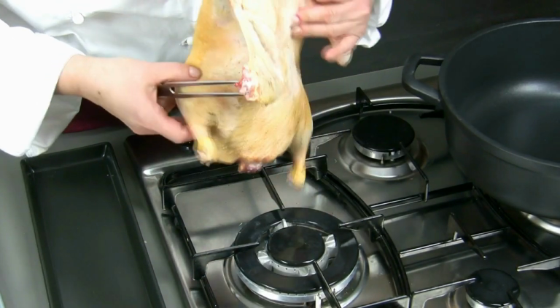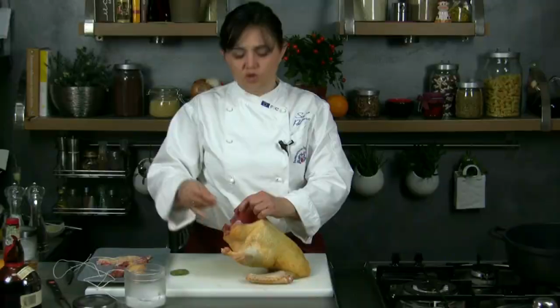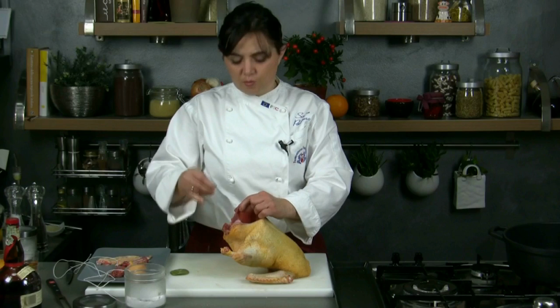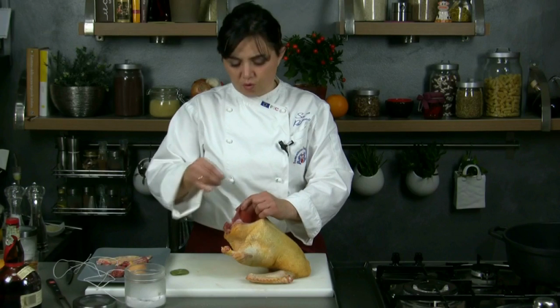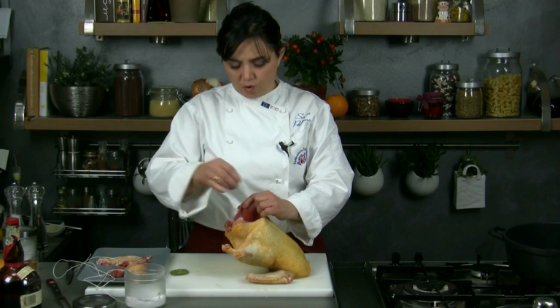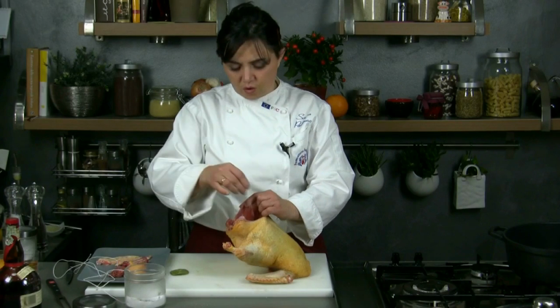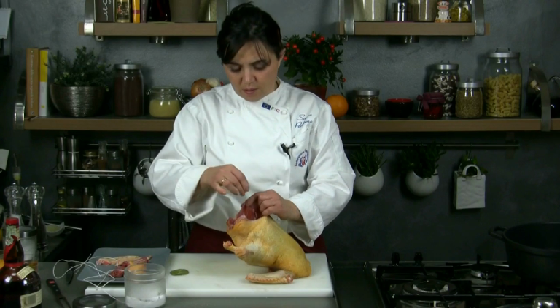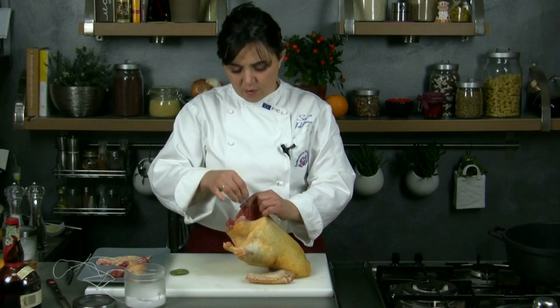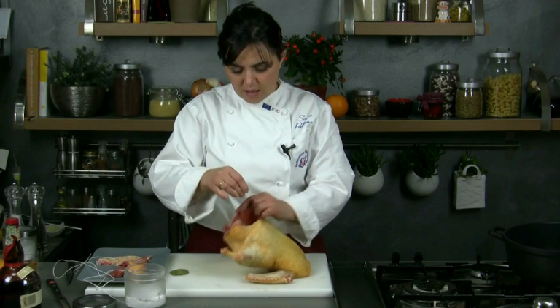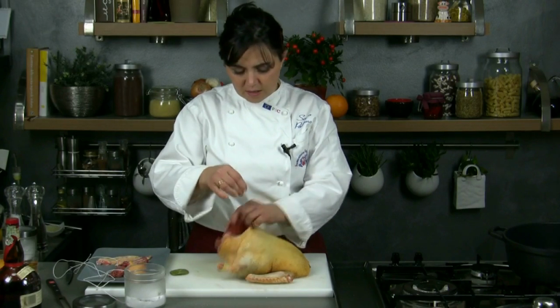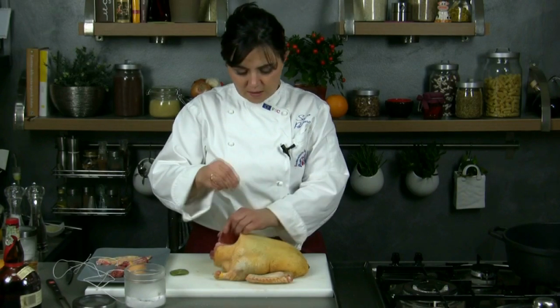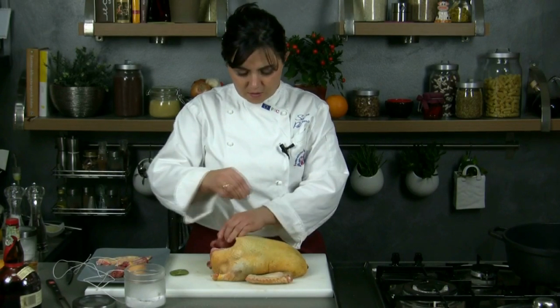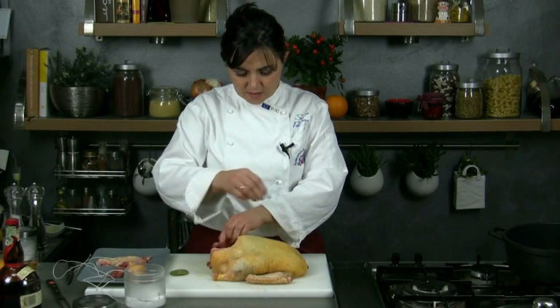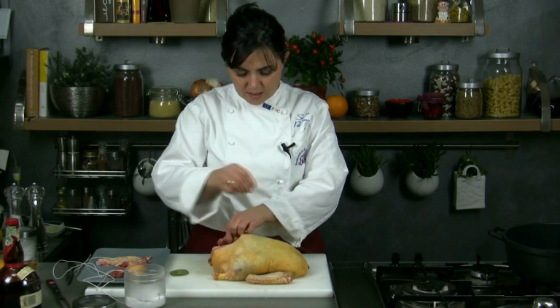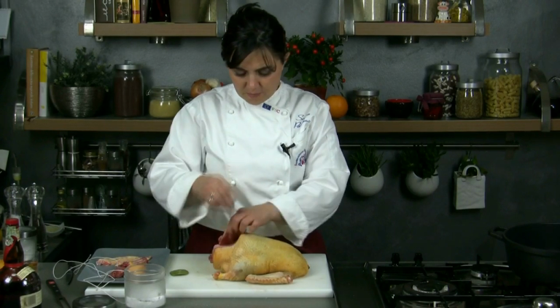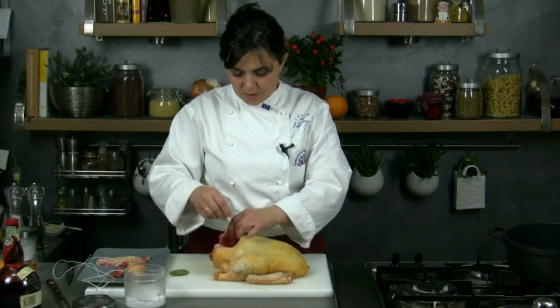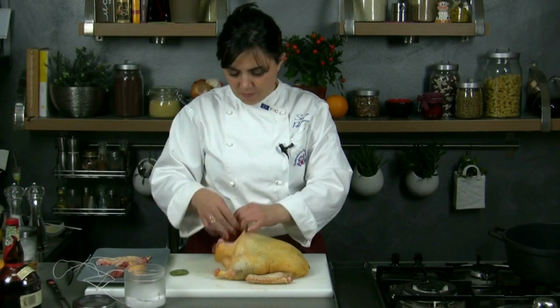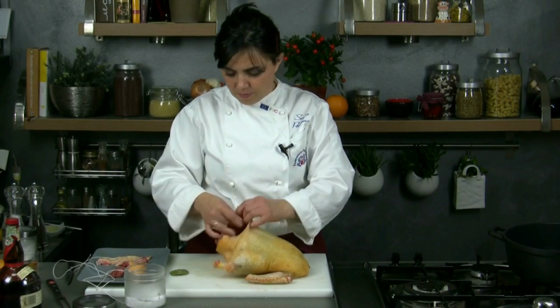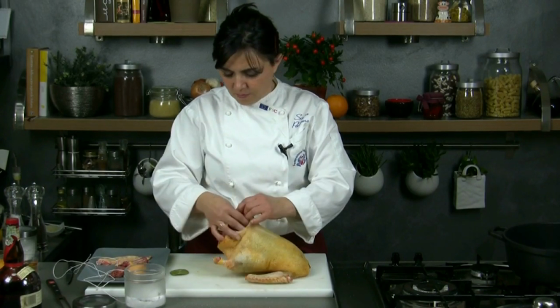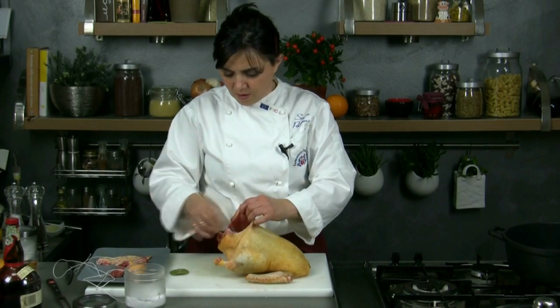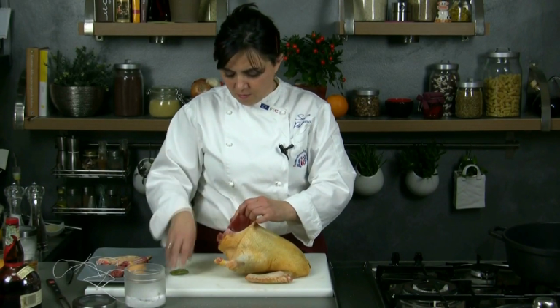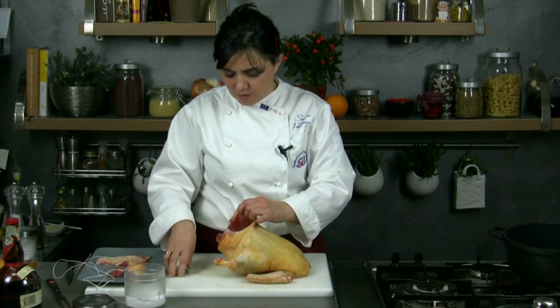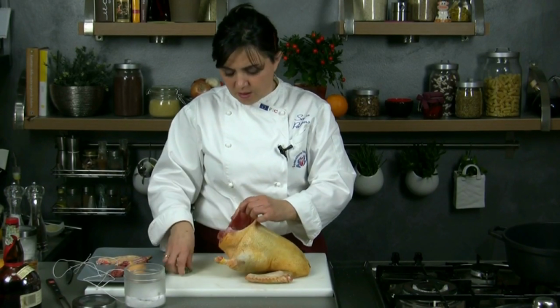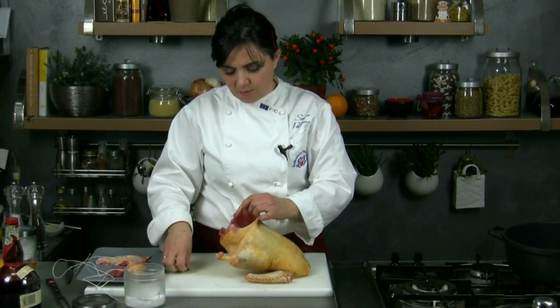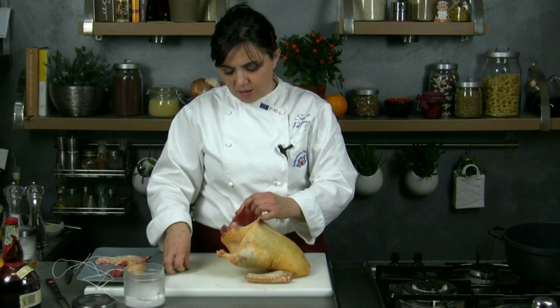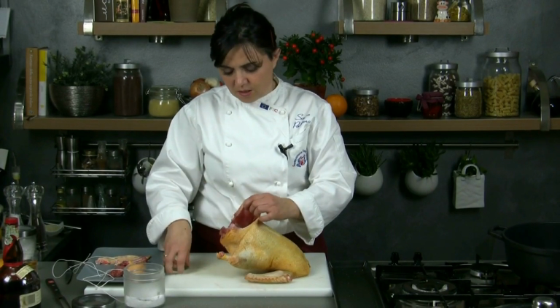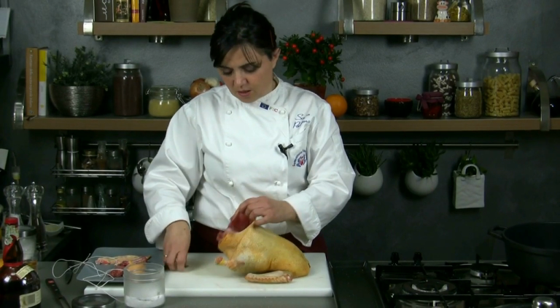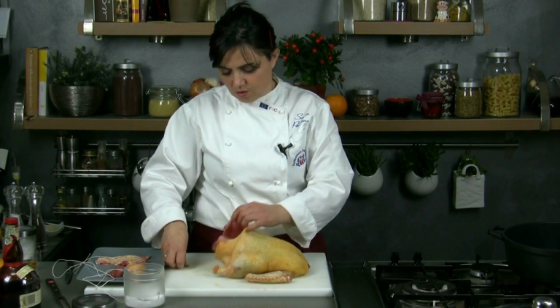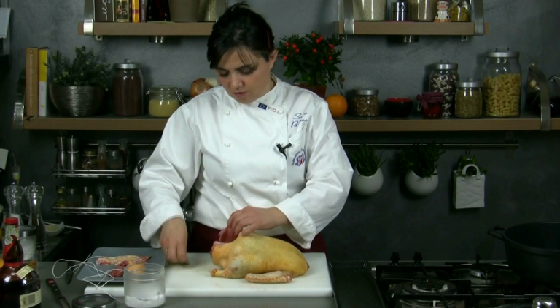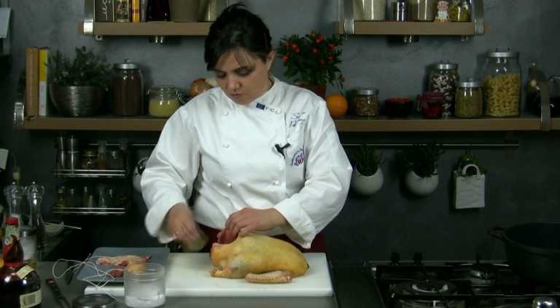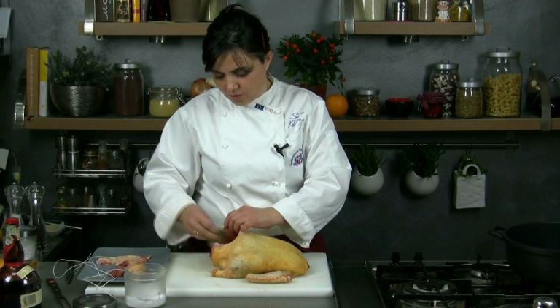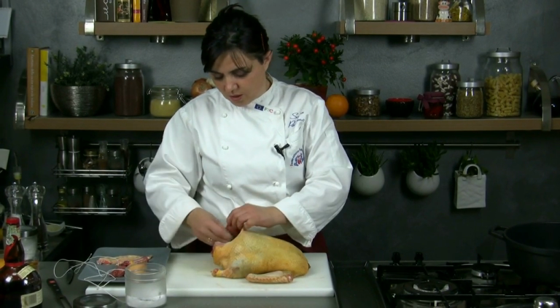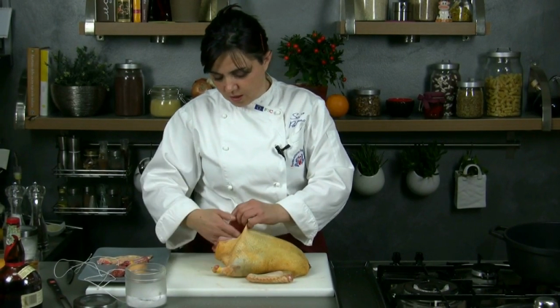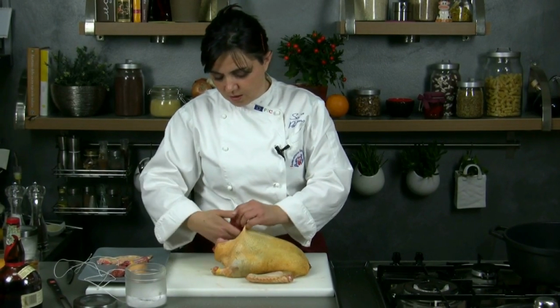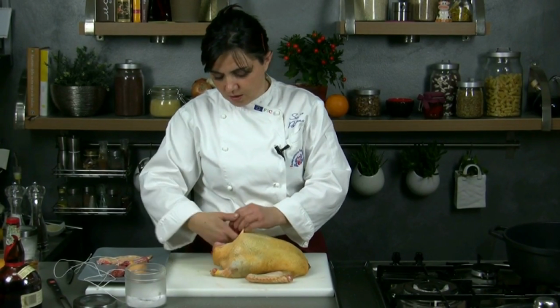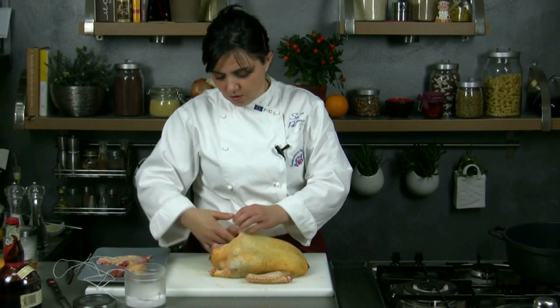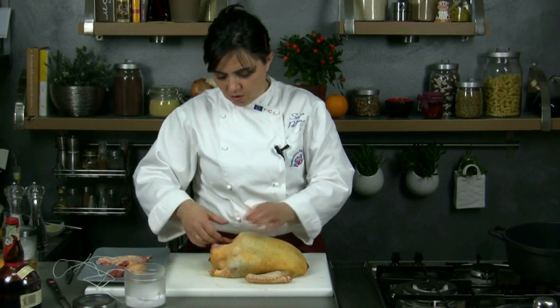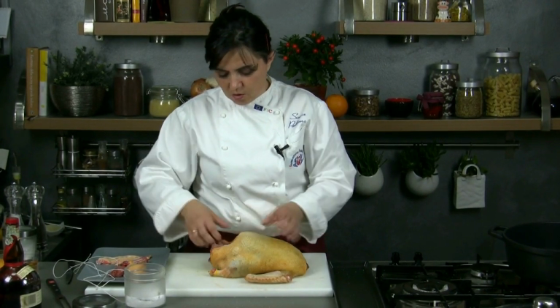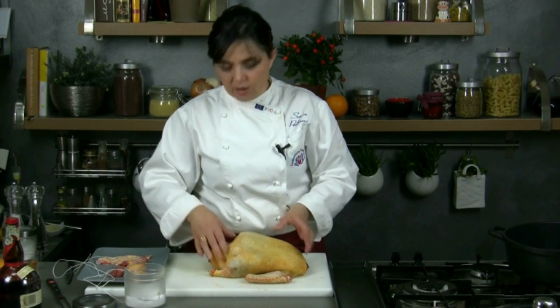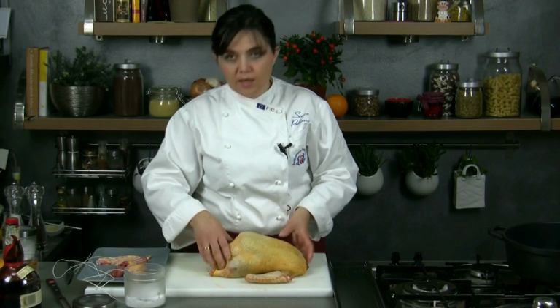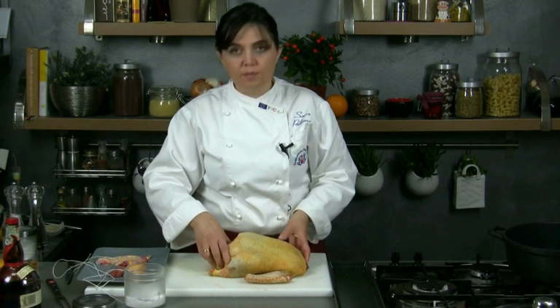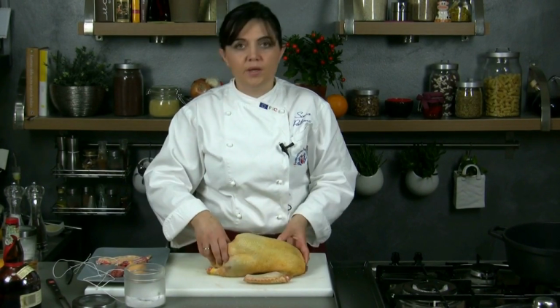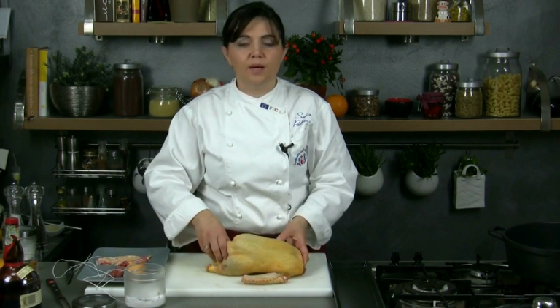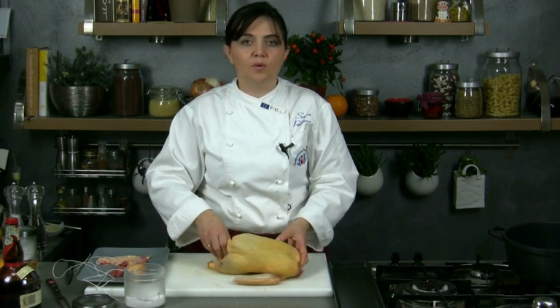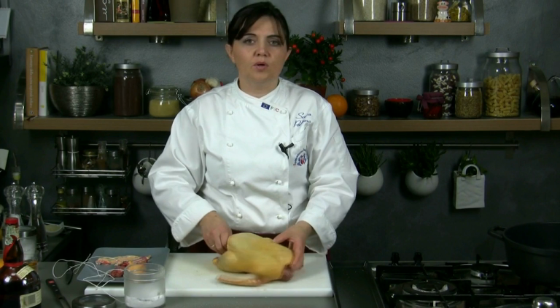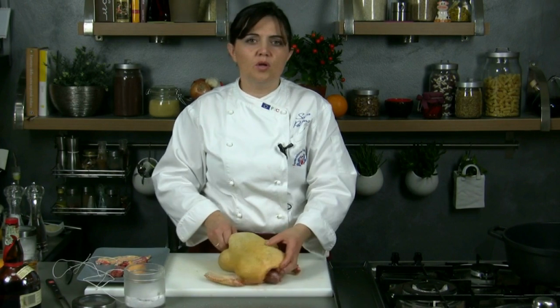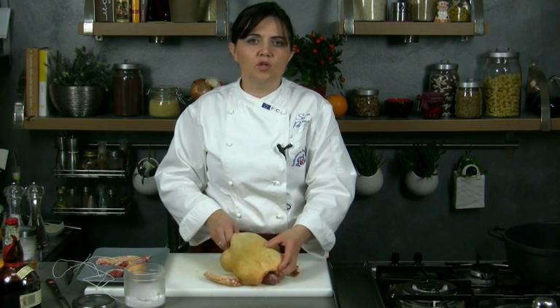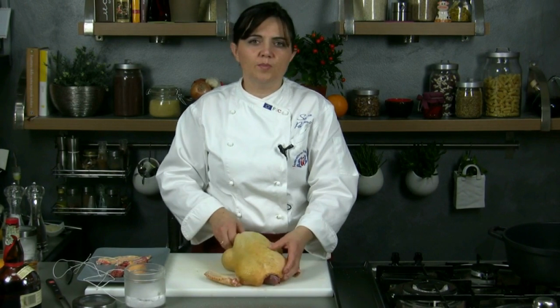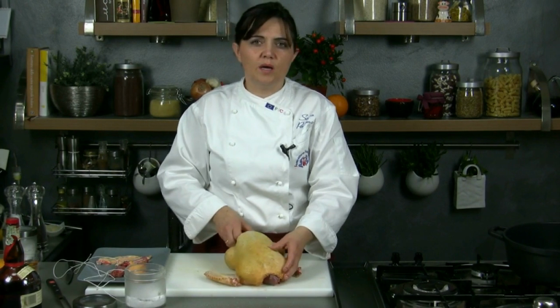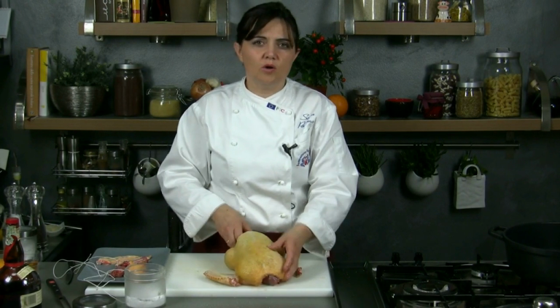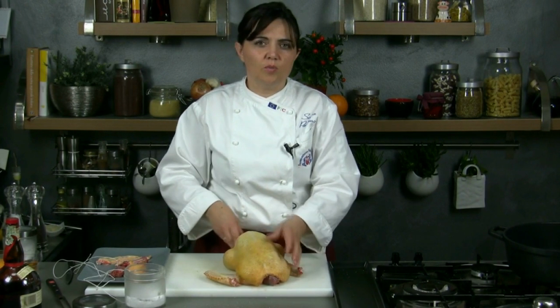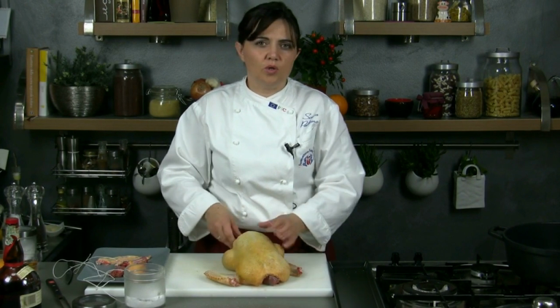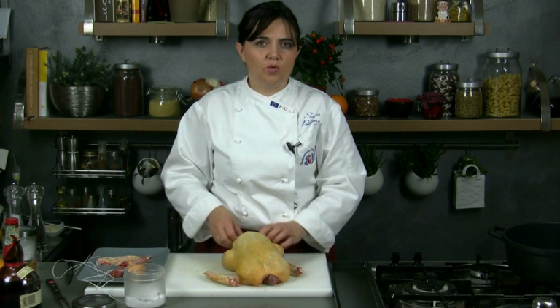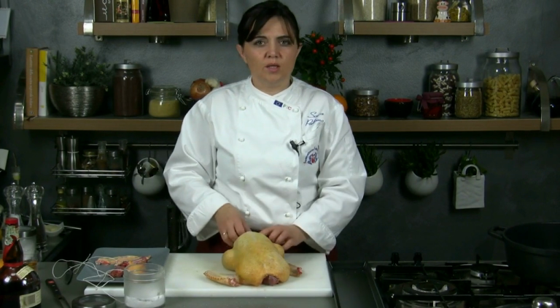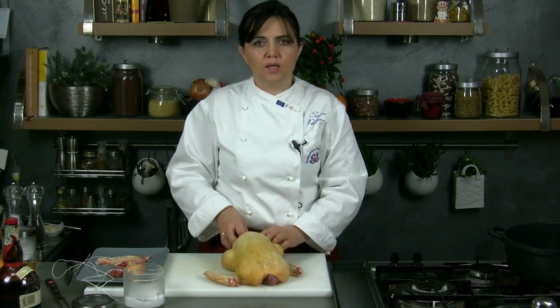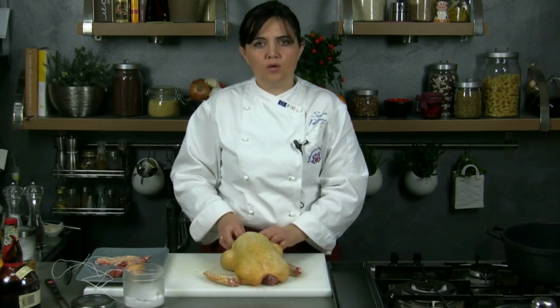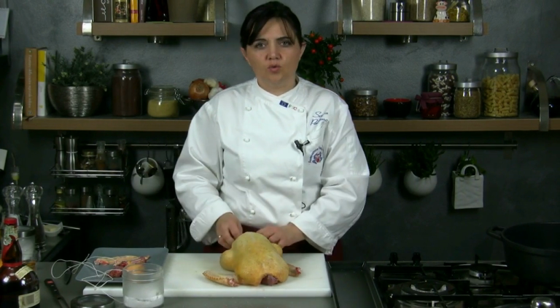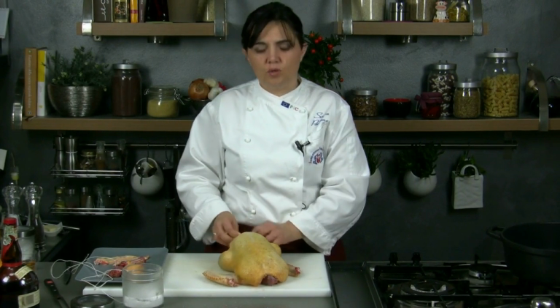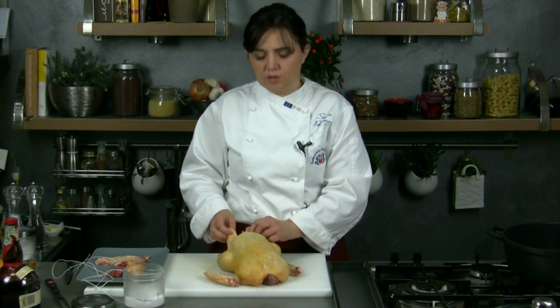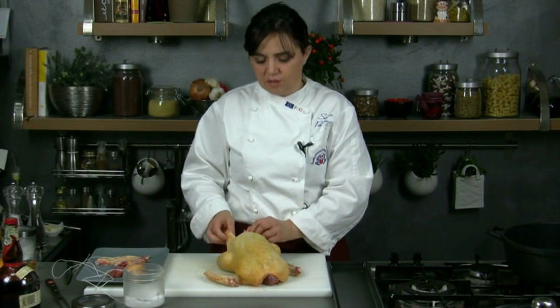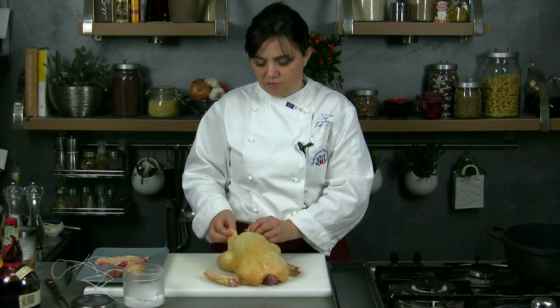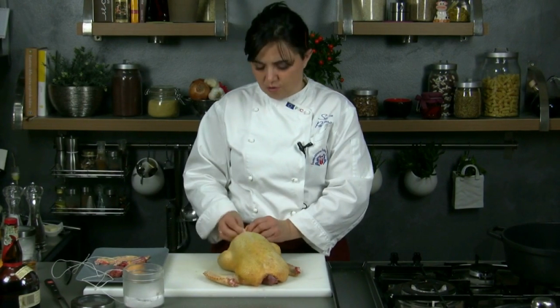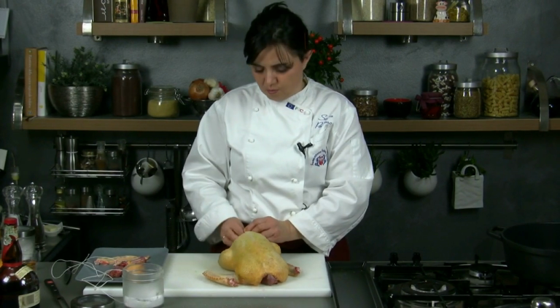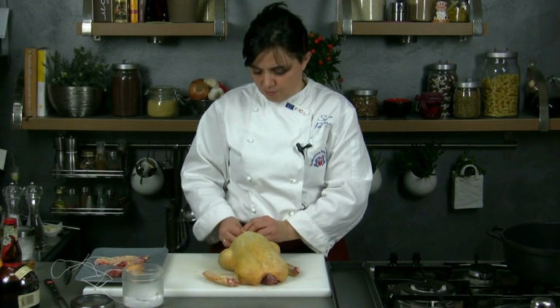Now we dress the duck with salt and pepper, we place inside it the laurel leaf, fixing it with some cord so that it doesn't deform during the cooking.